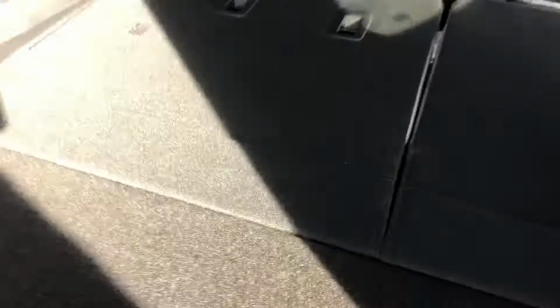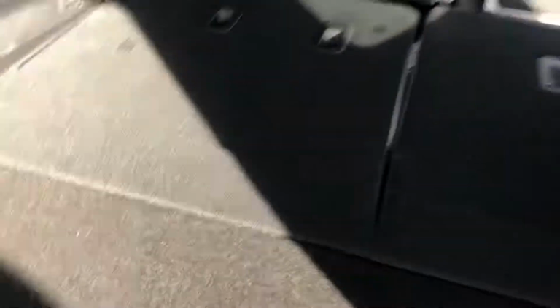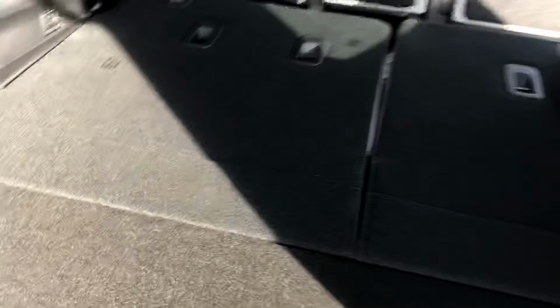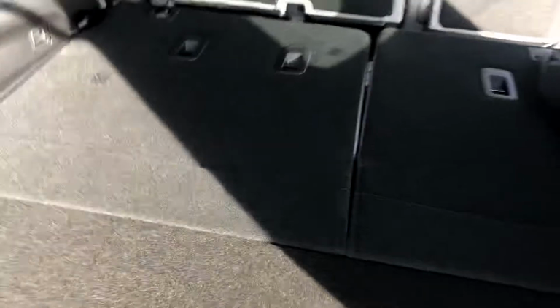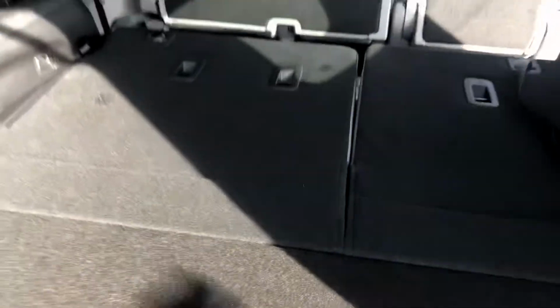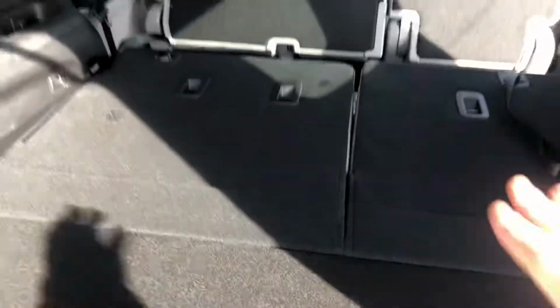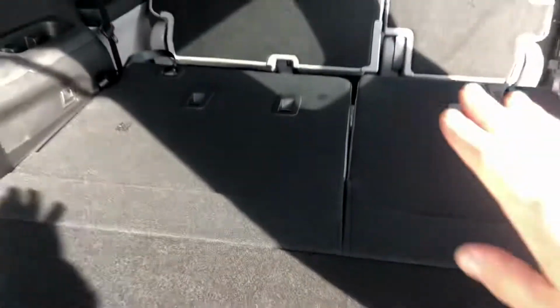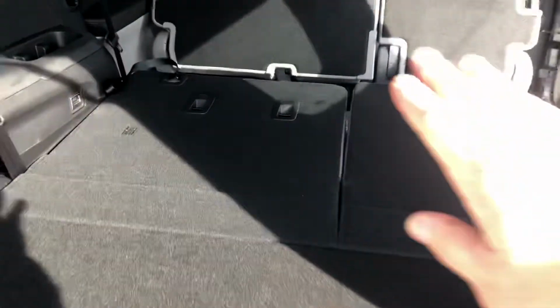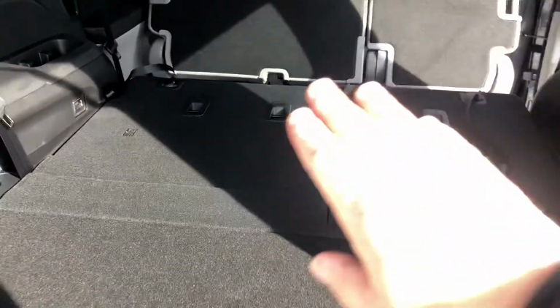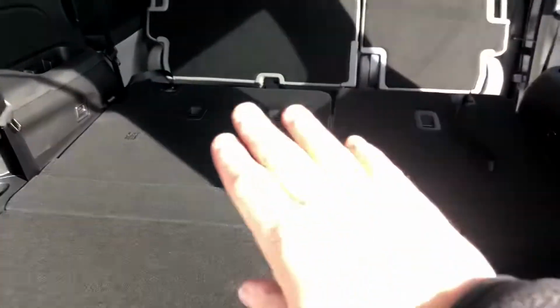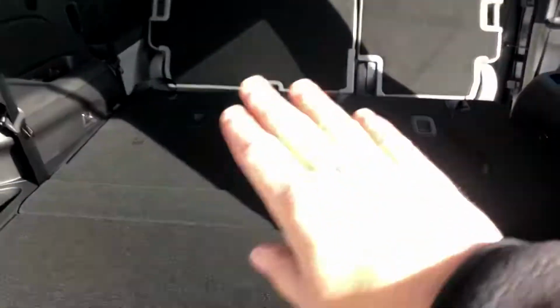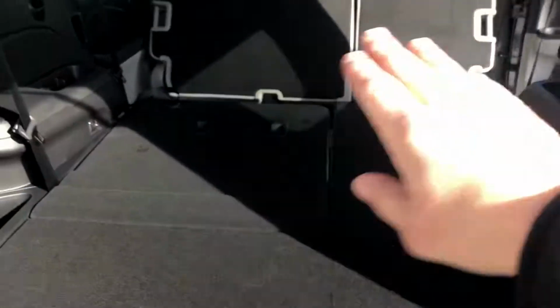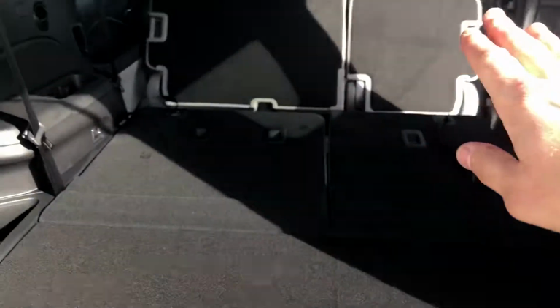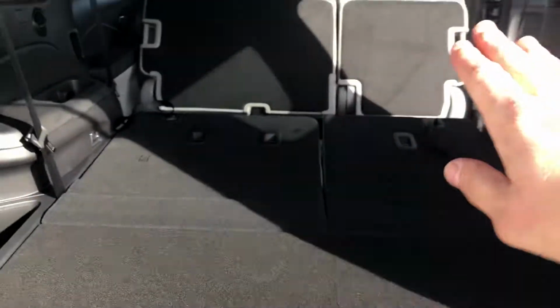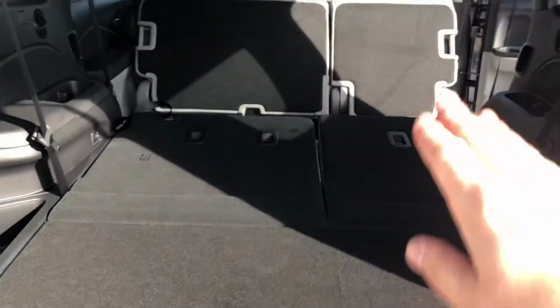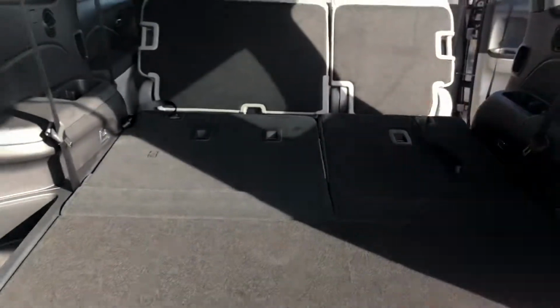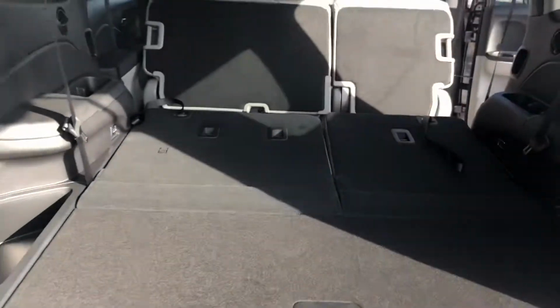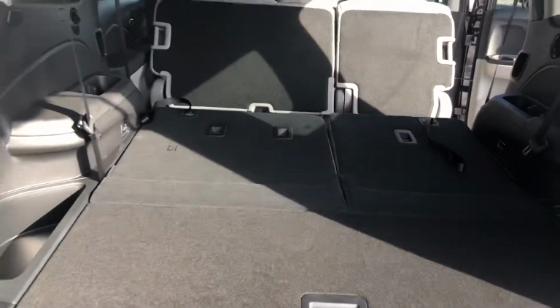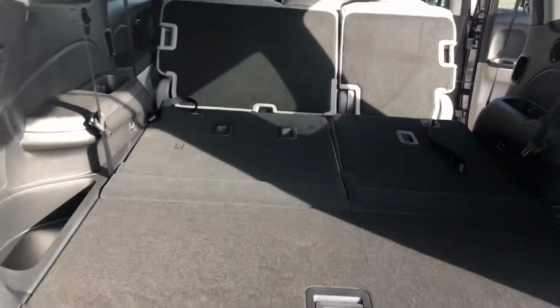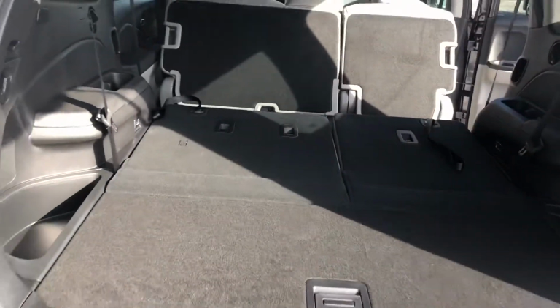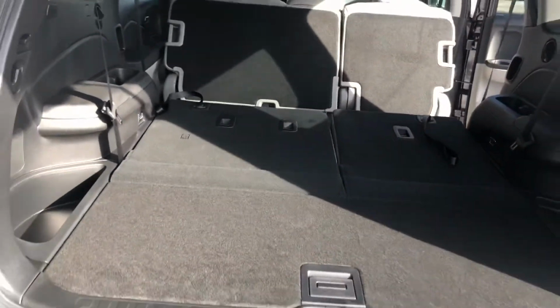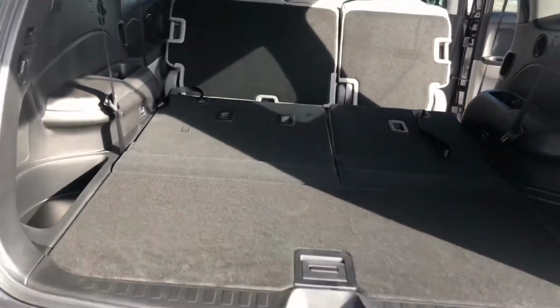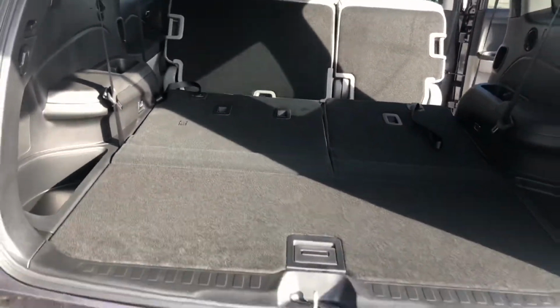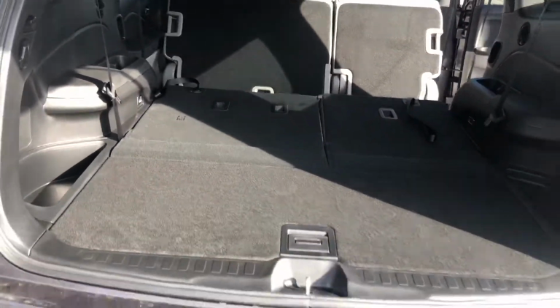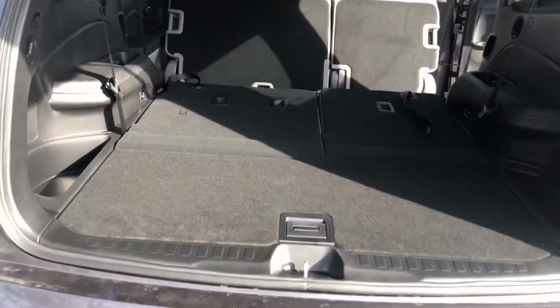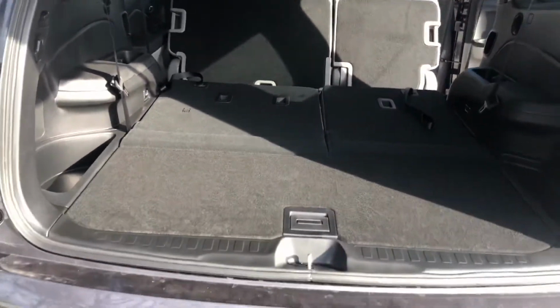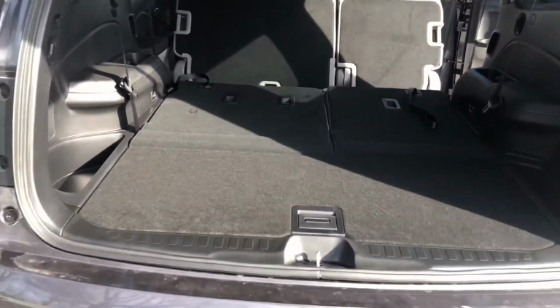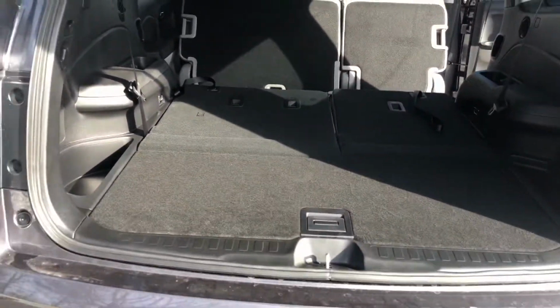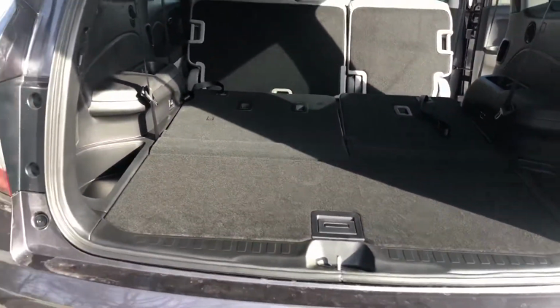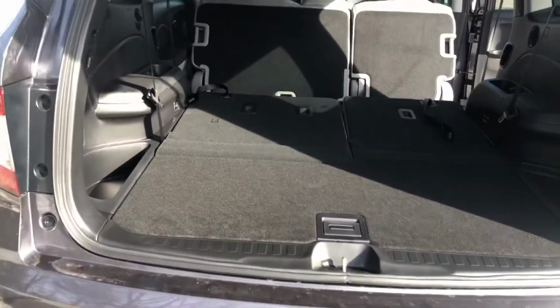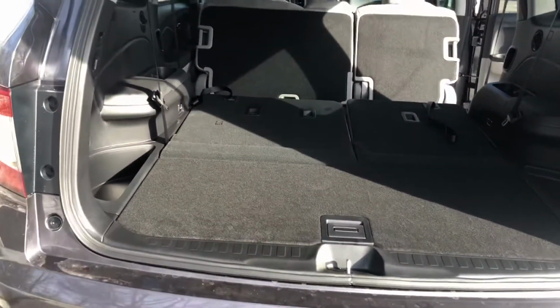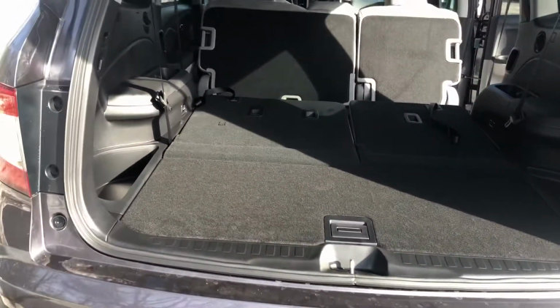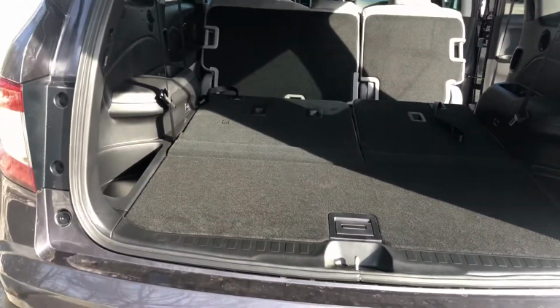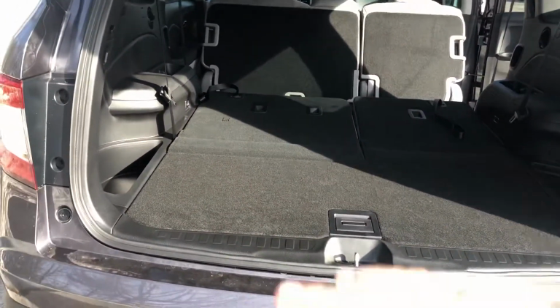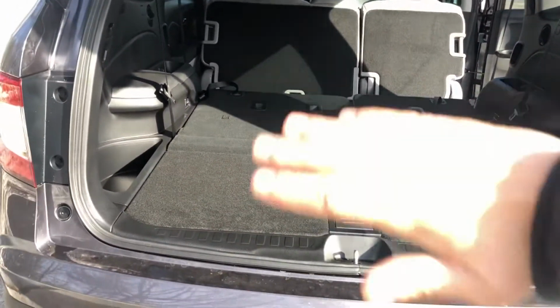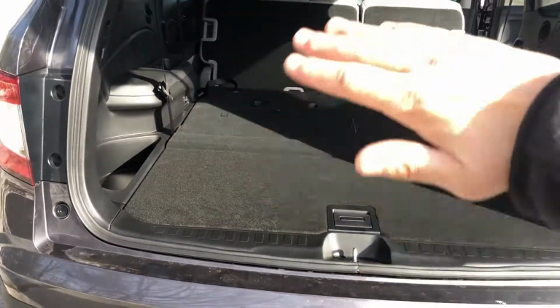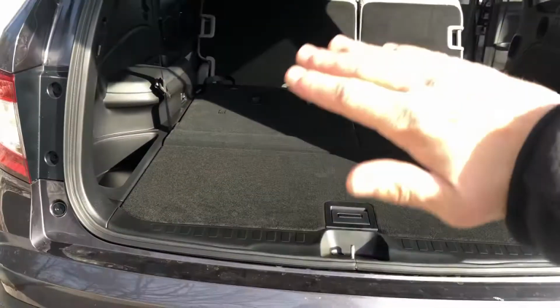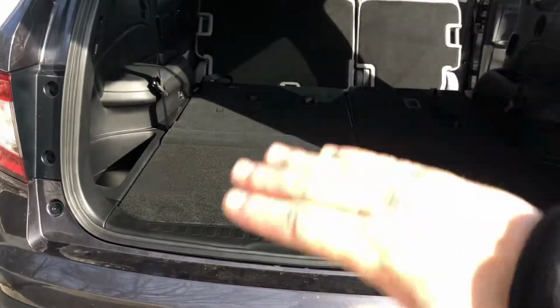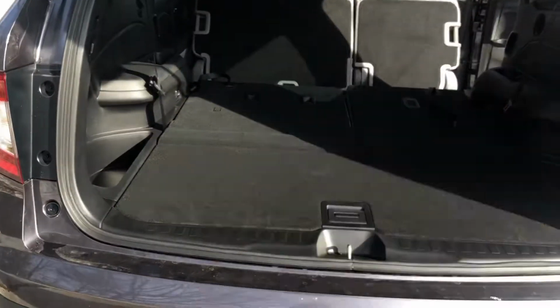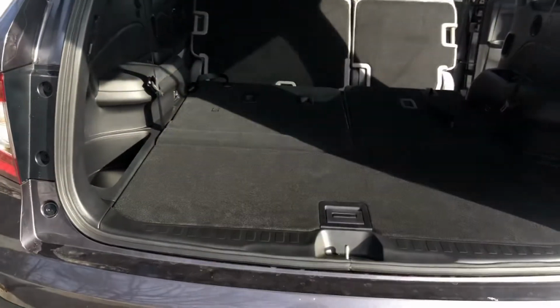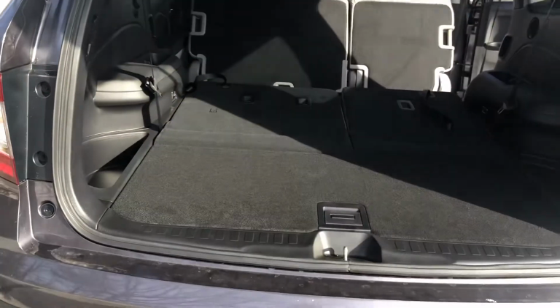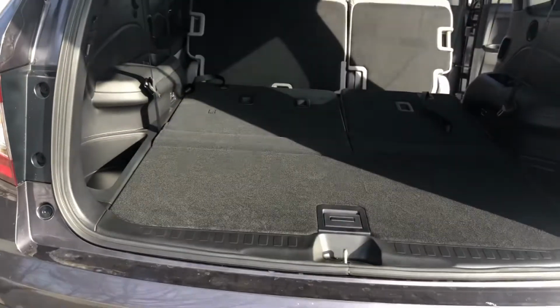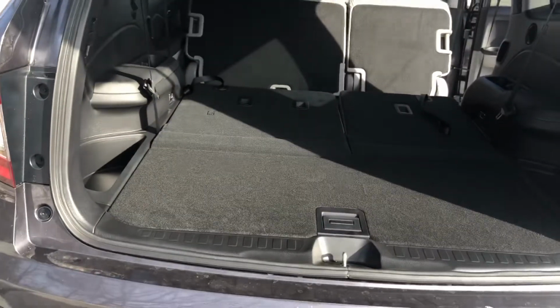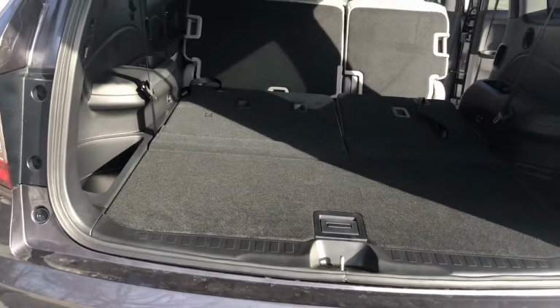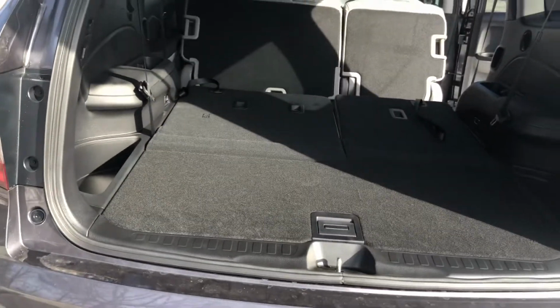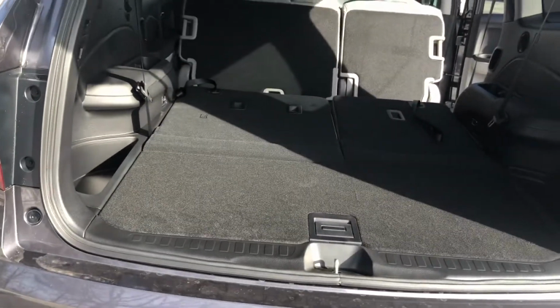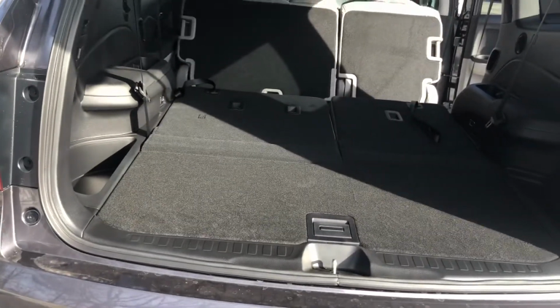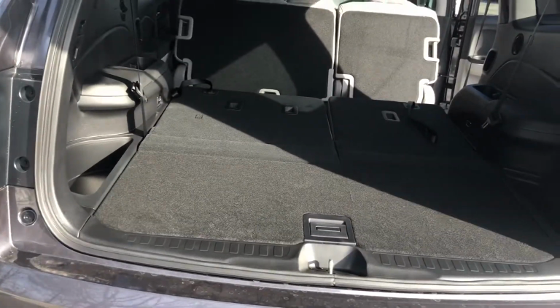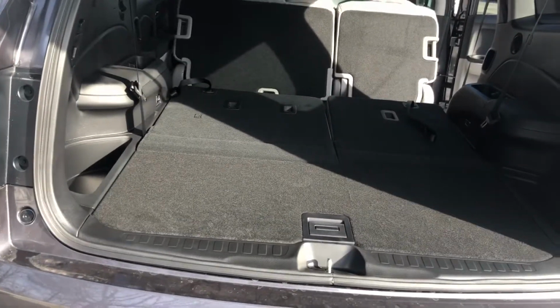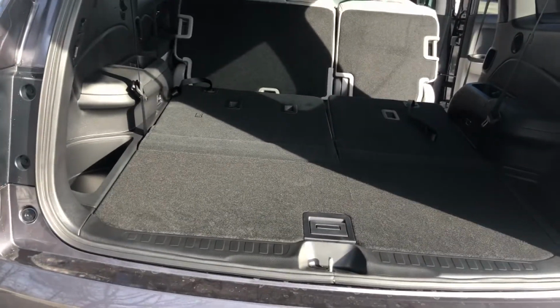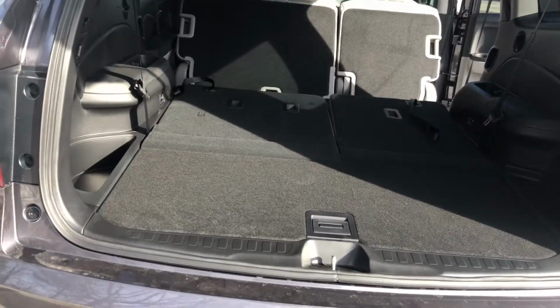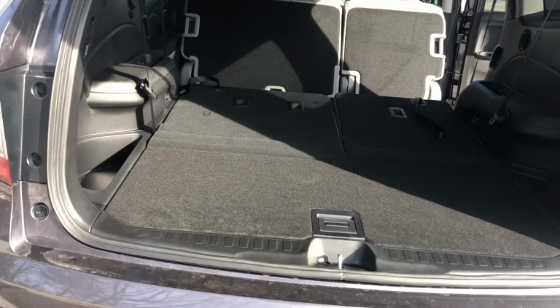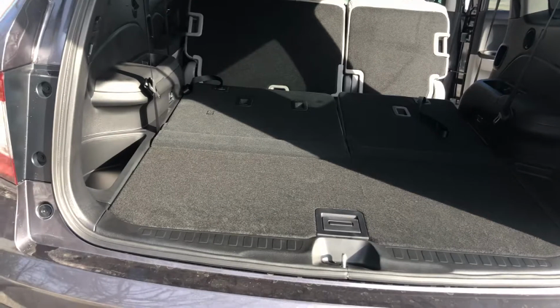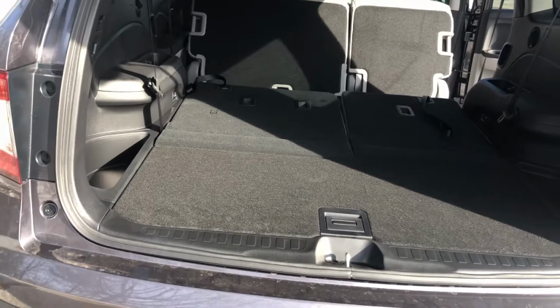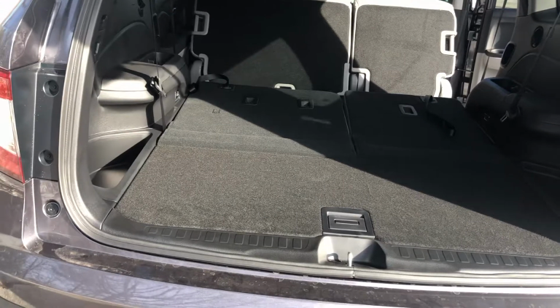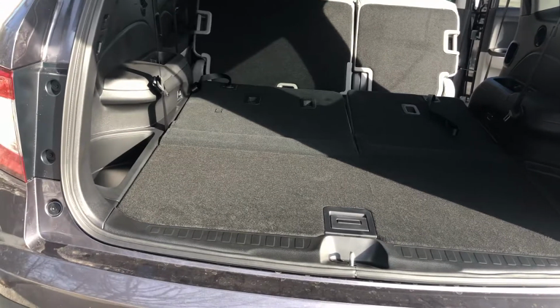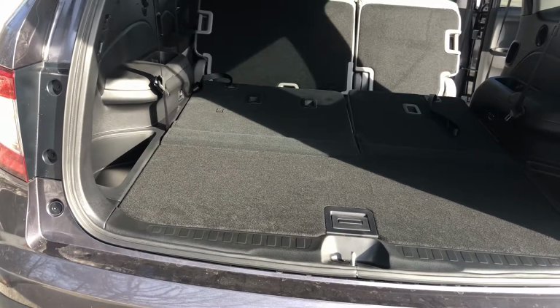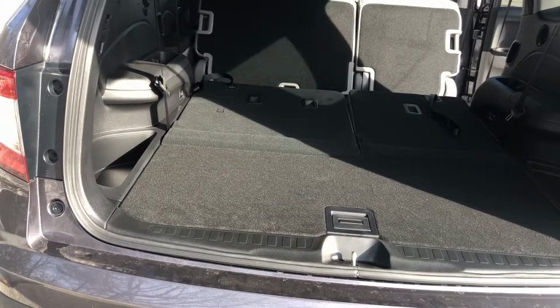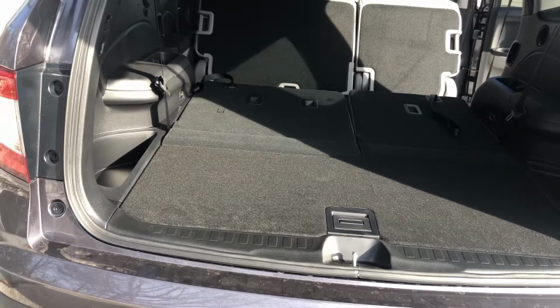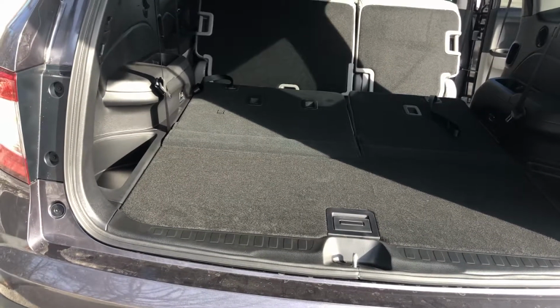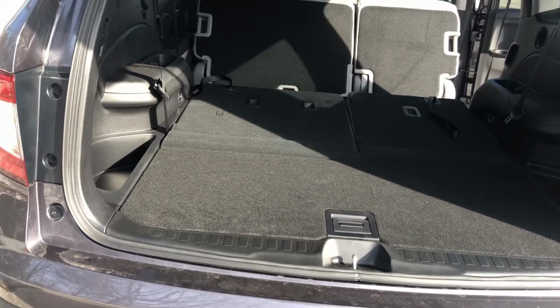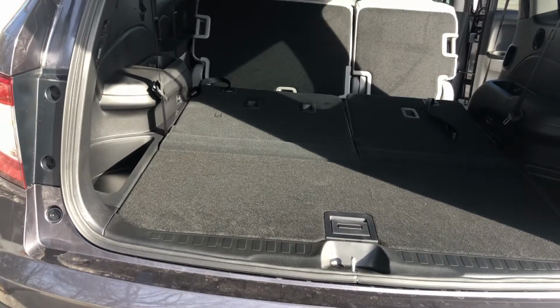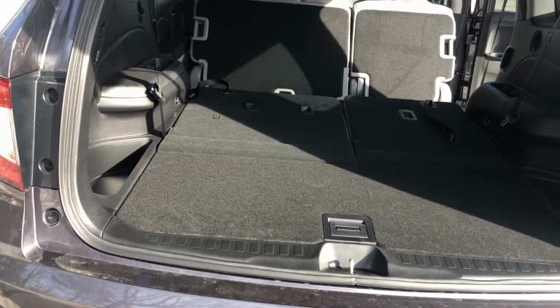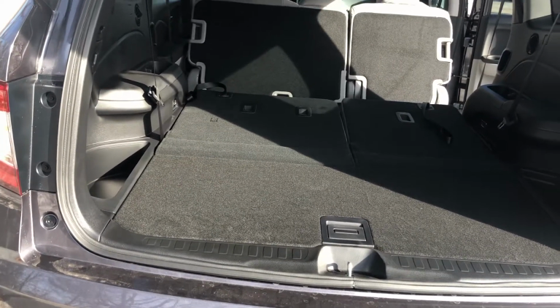And those back seats can fold flat as well if you wanted more storage all the way across, if you need to have some longer items.